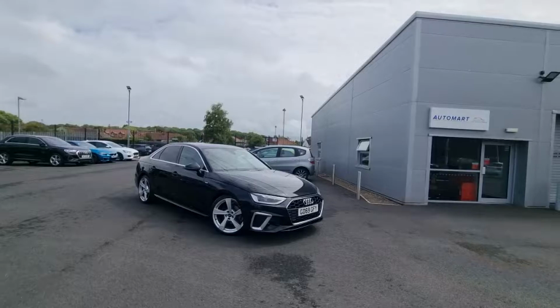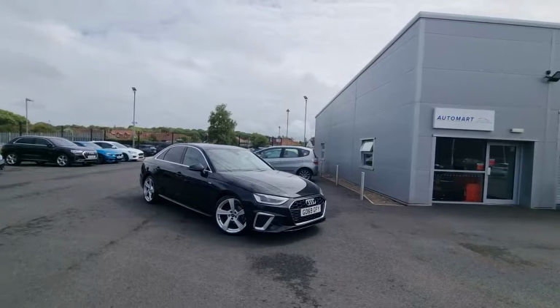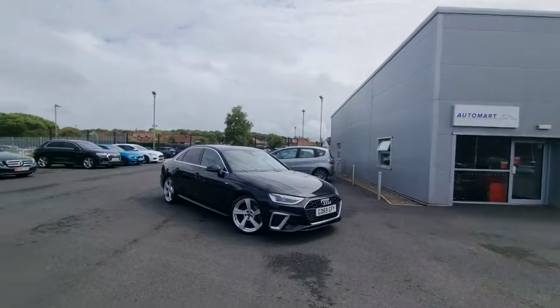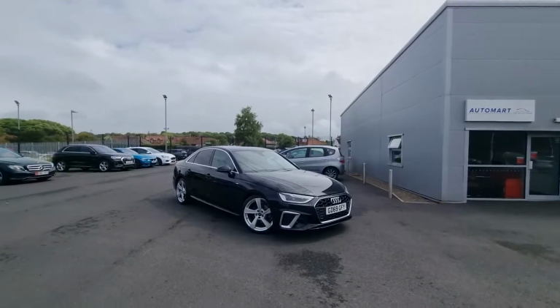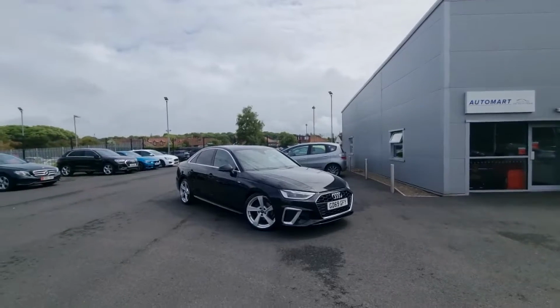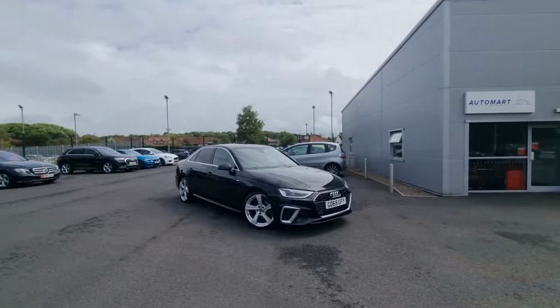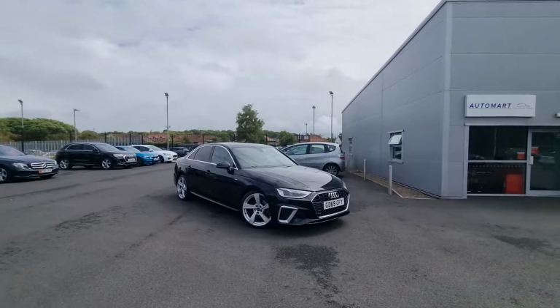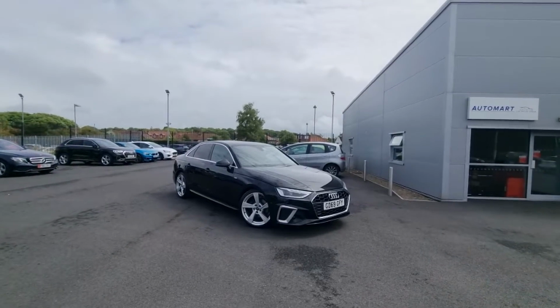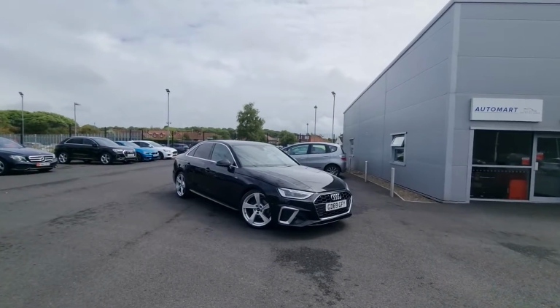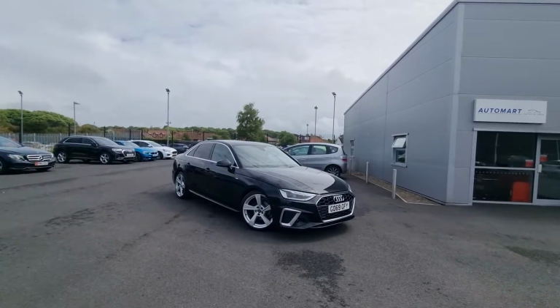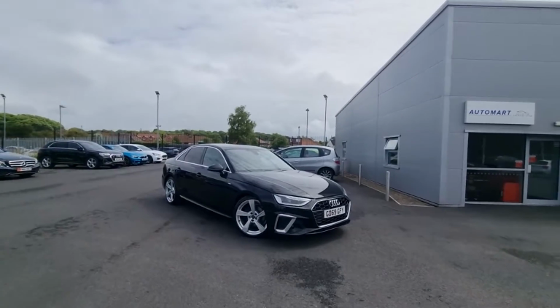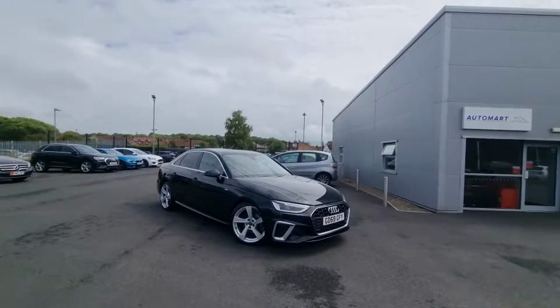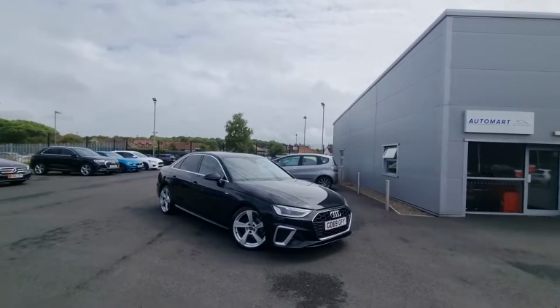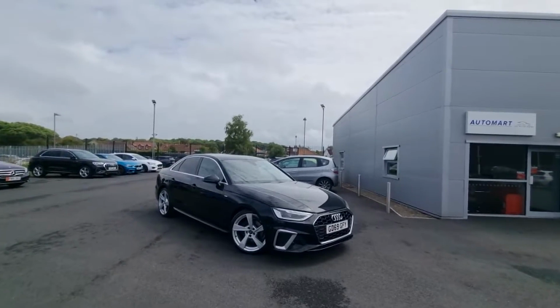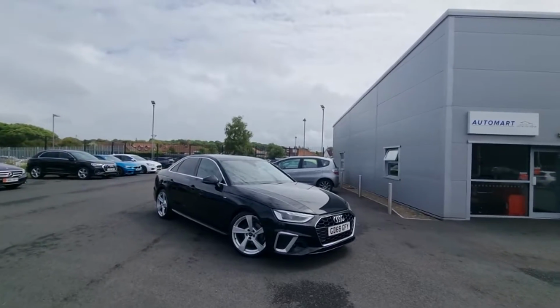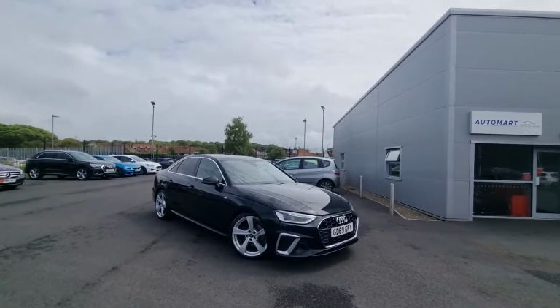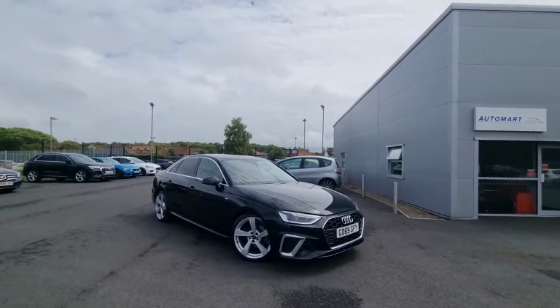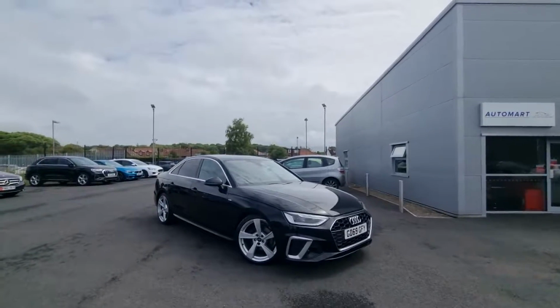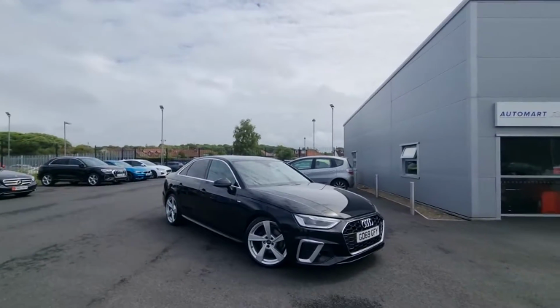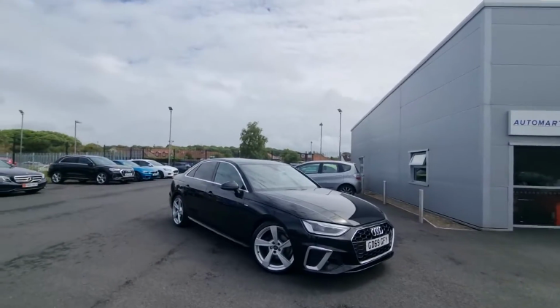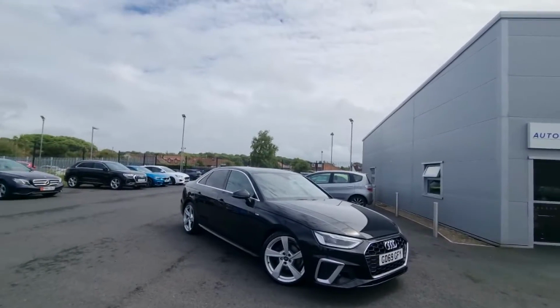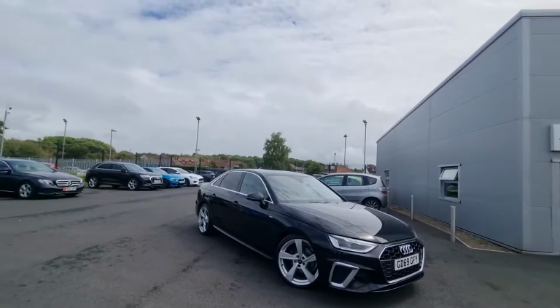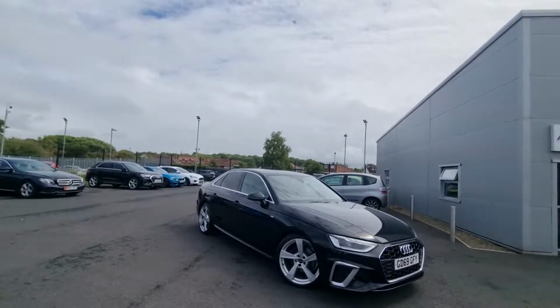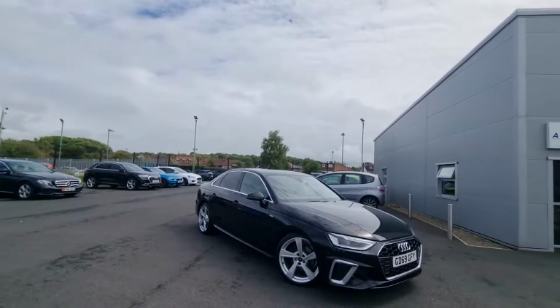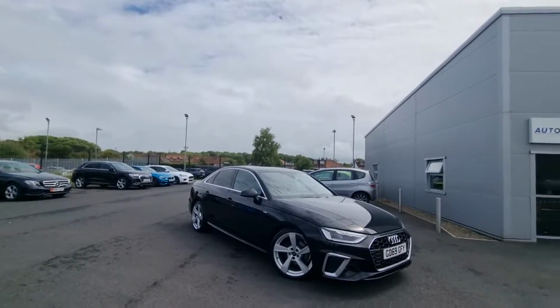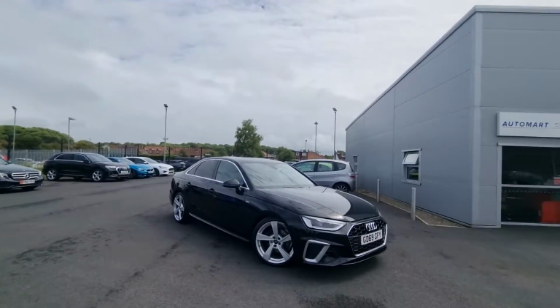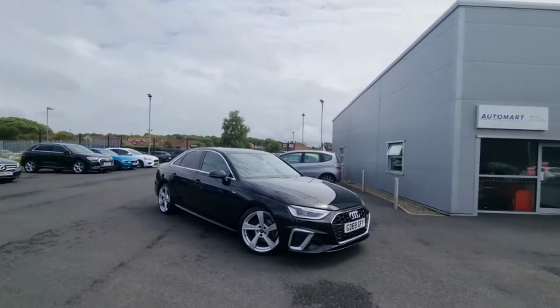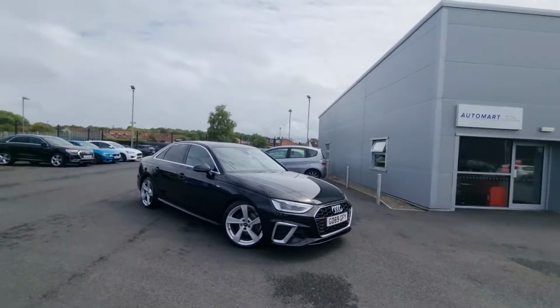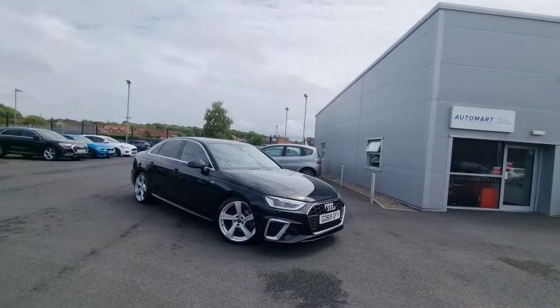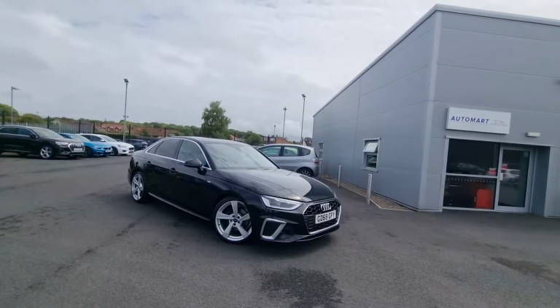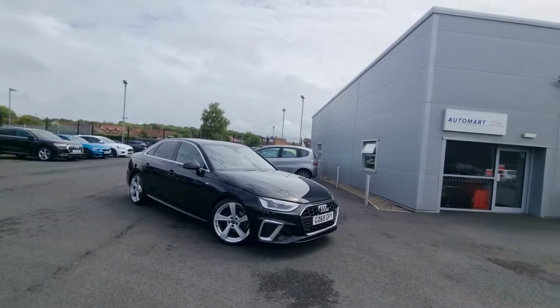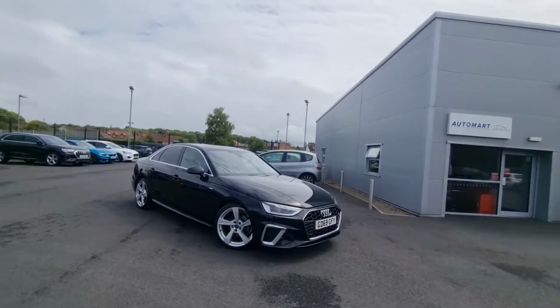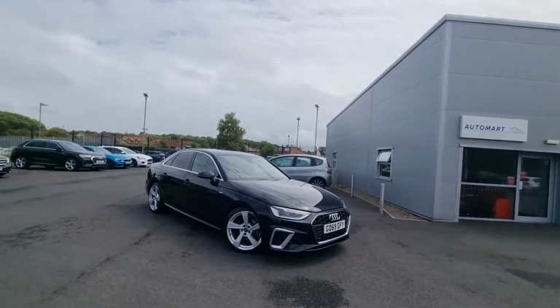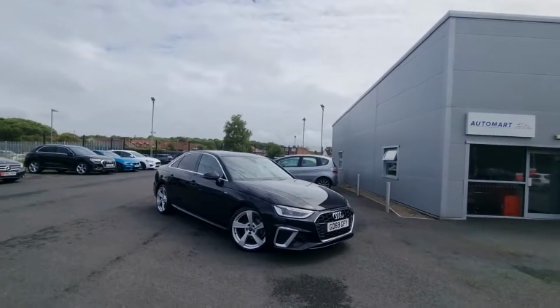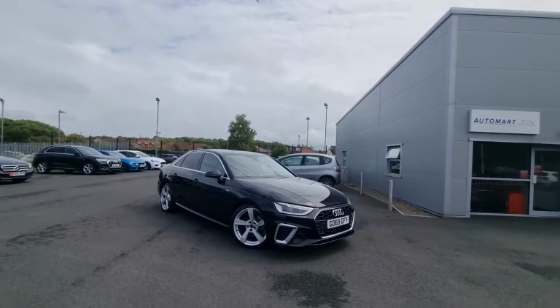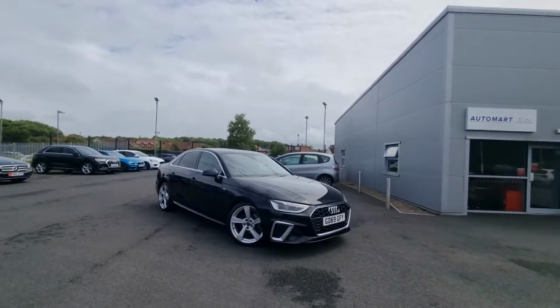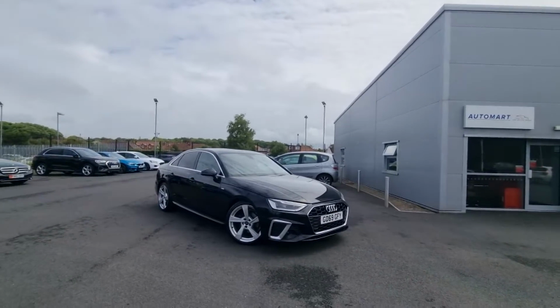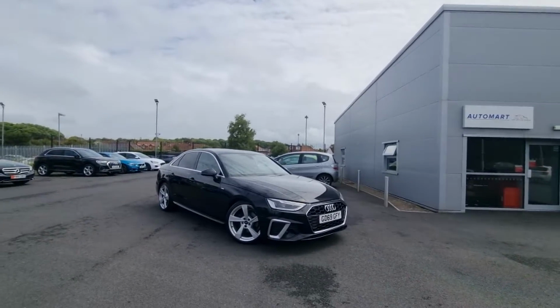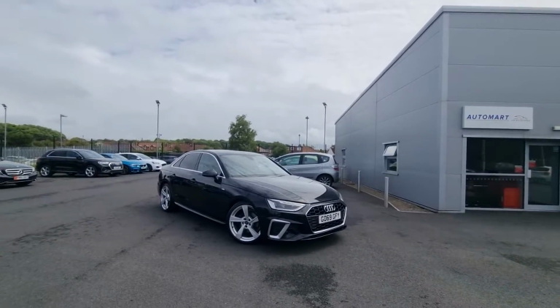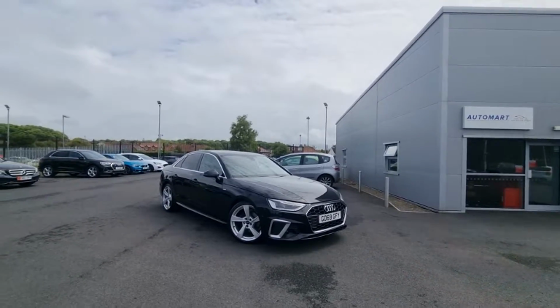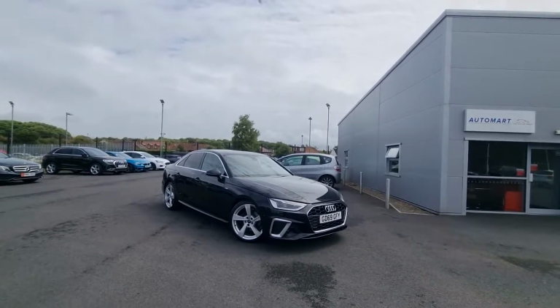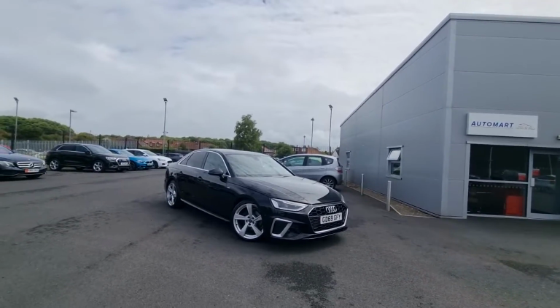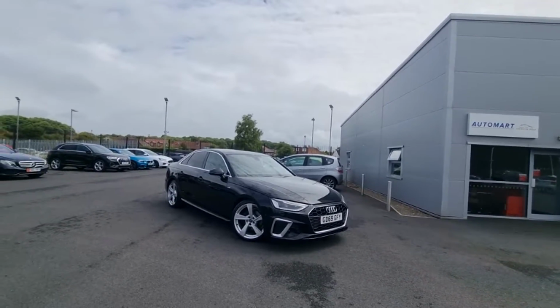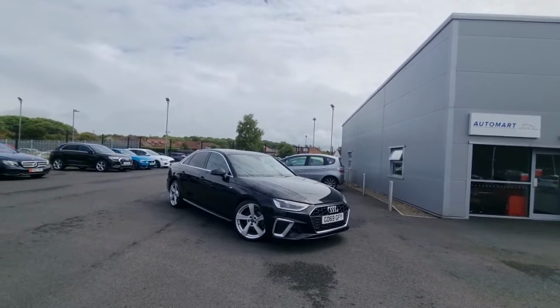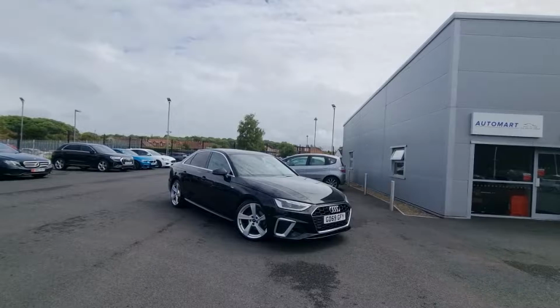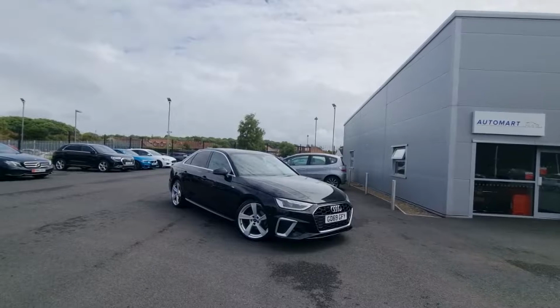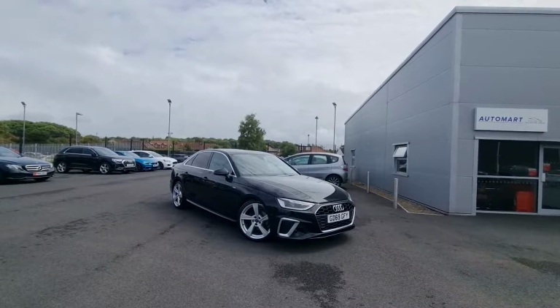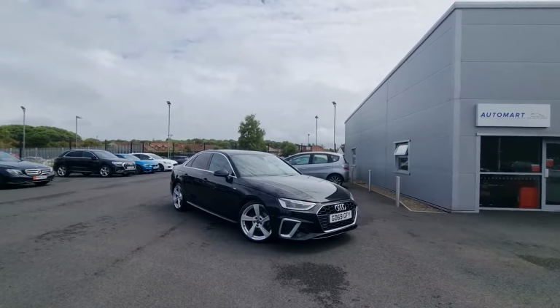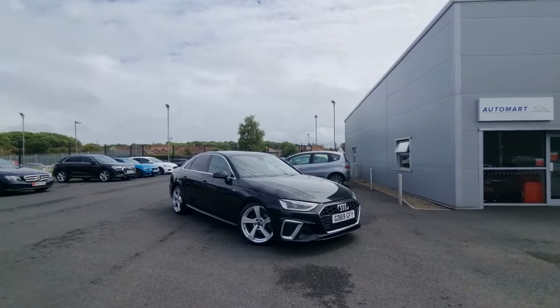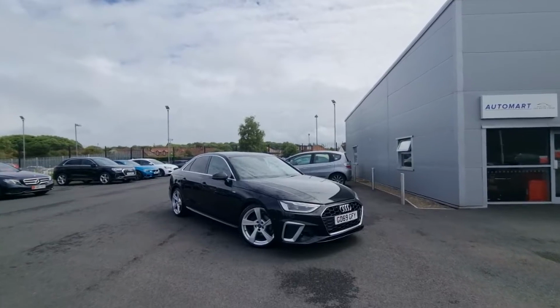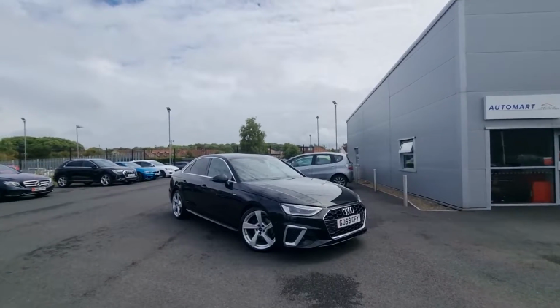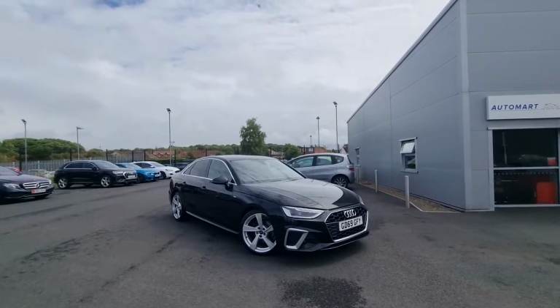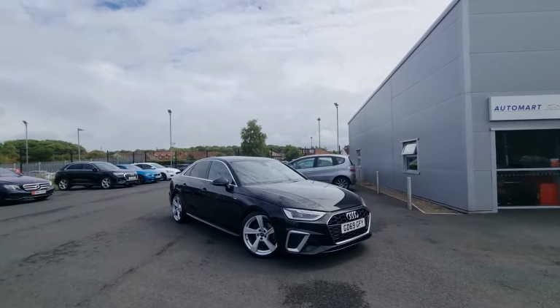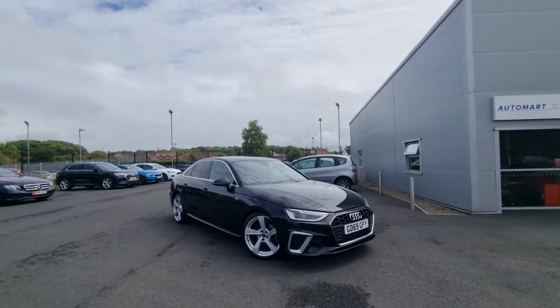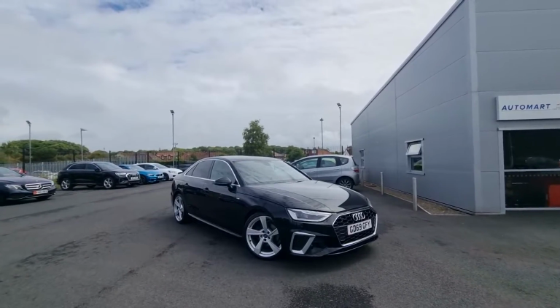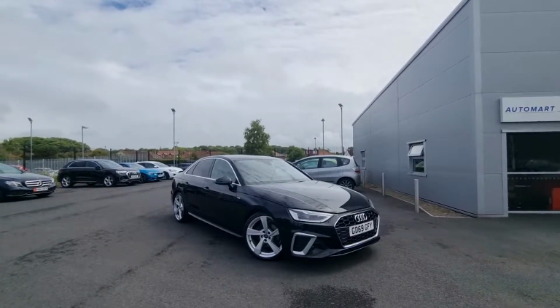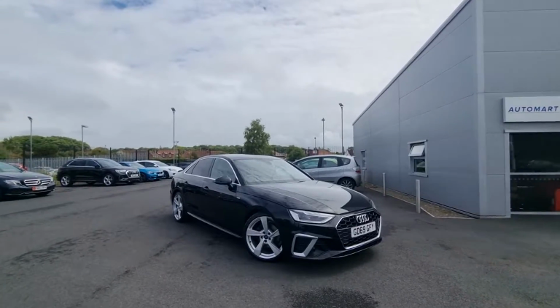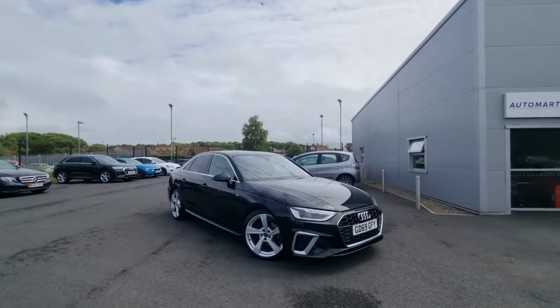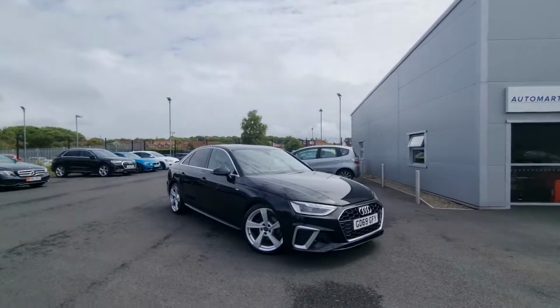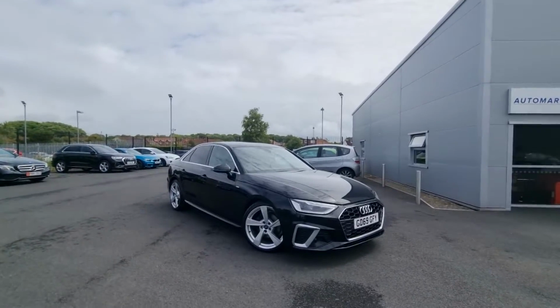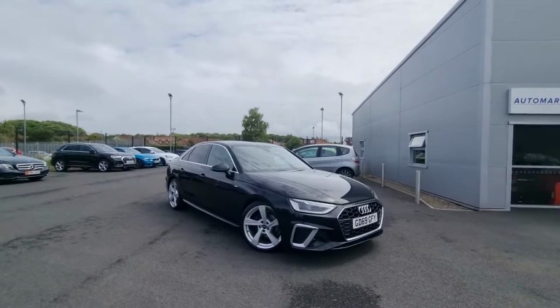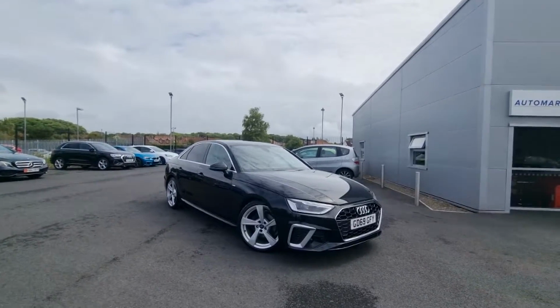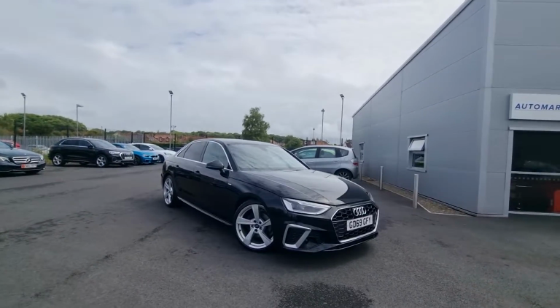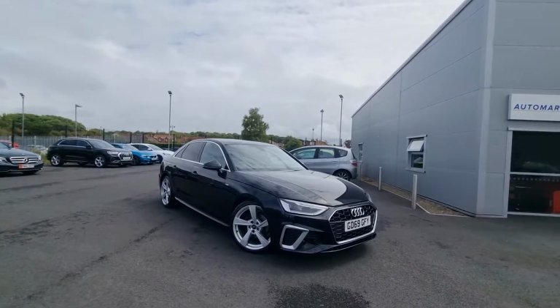Hi there guys, it's Adam here from Southport Autosmart. I'm just here today to show you around this lovely Audi A4 that has not long landed with us.